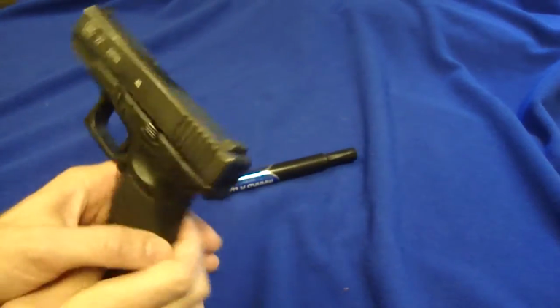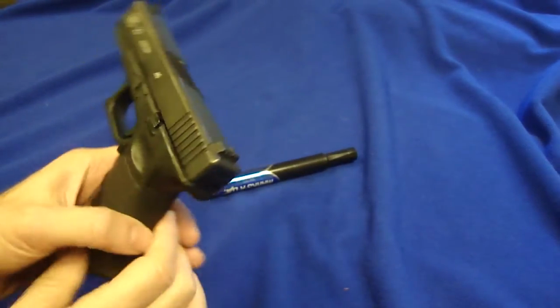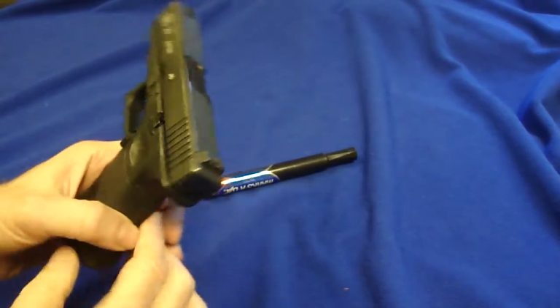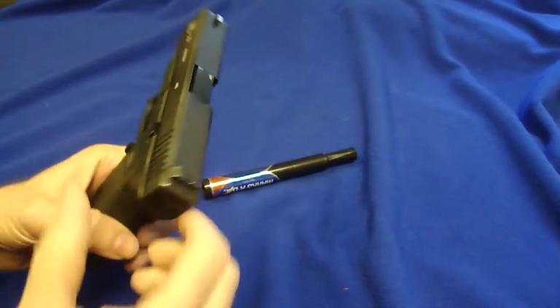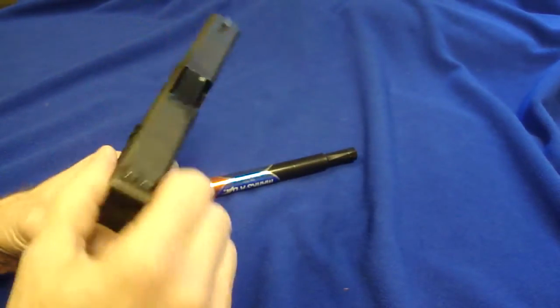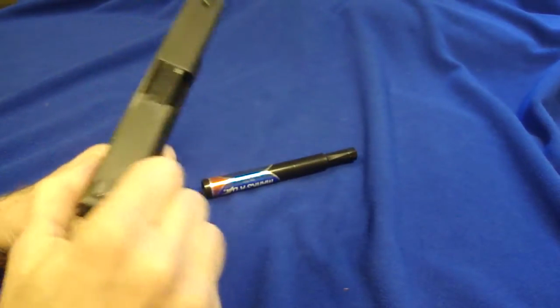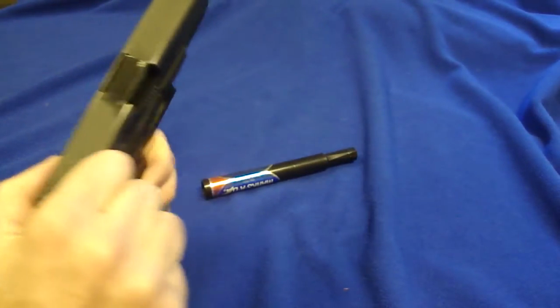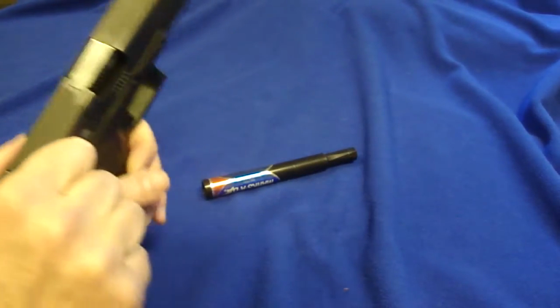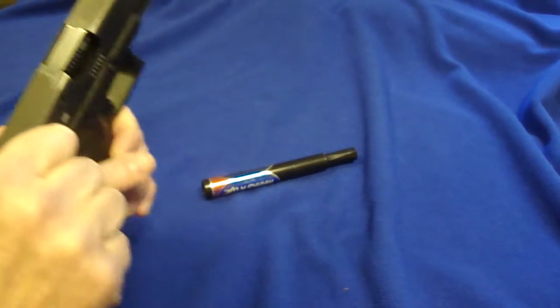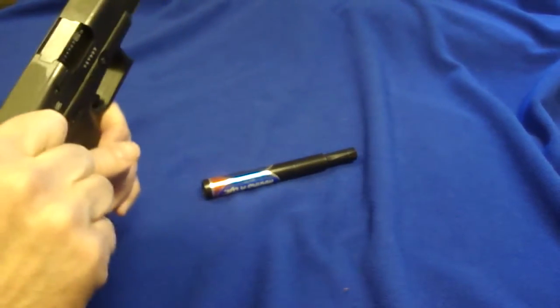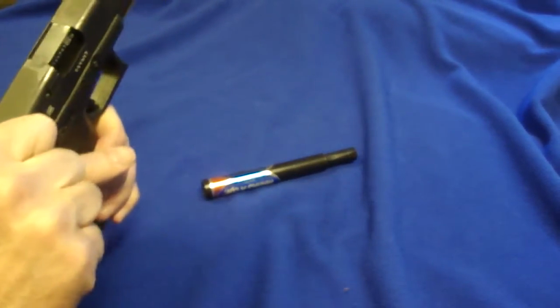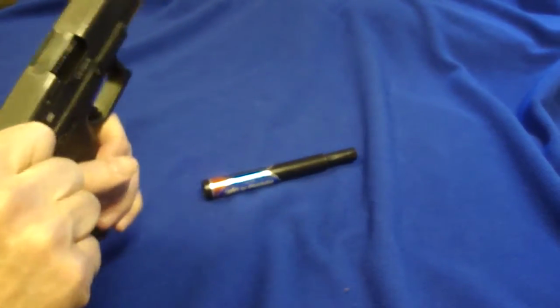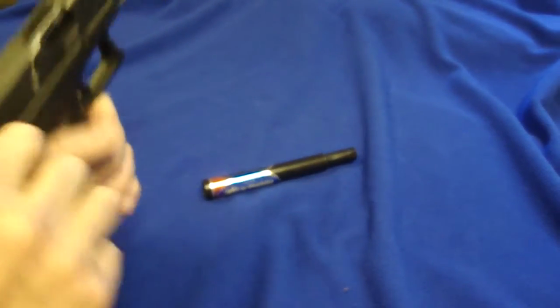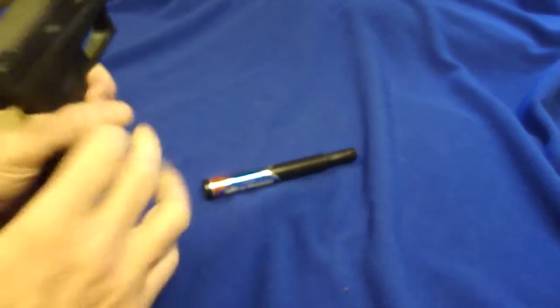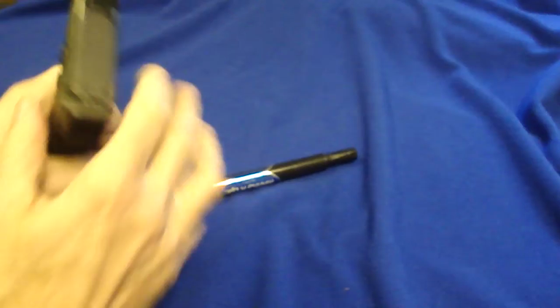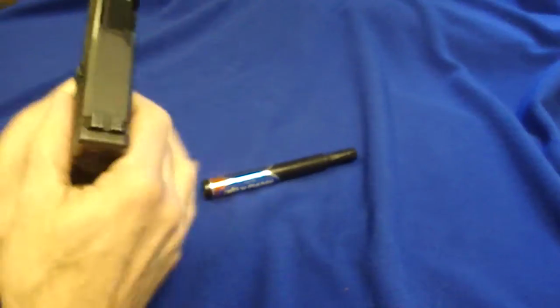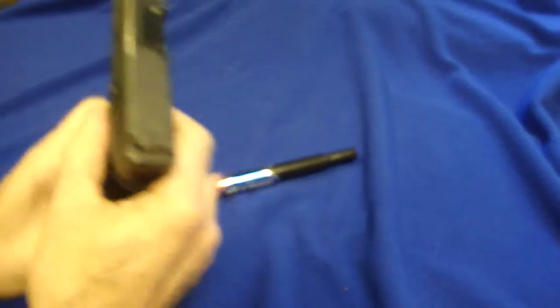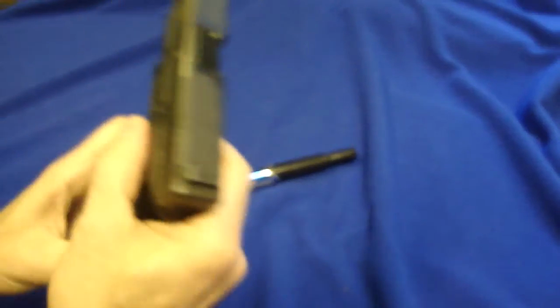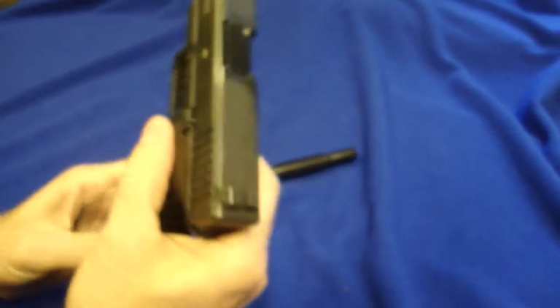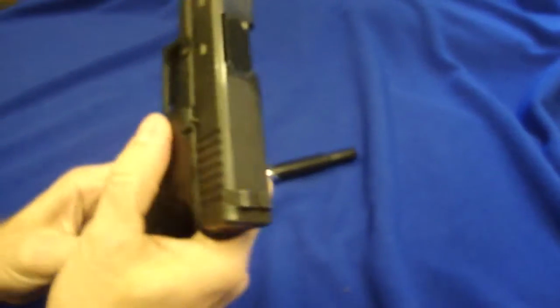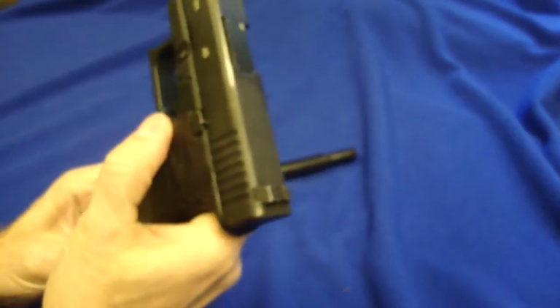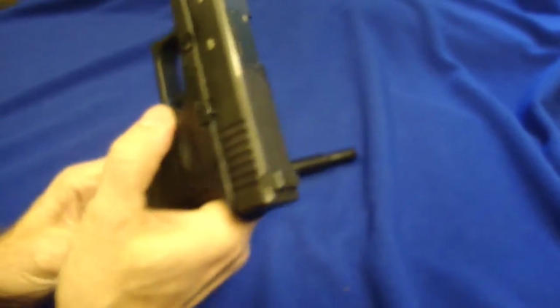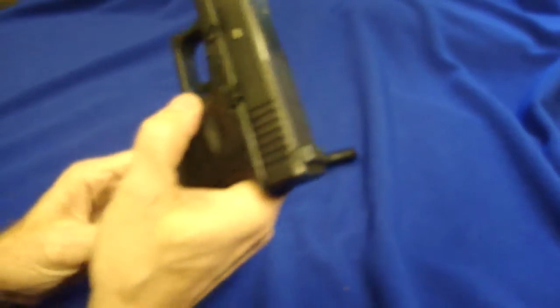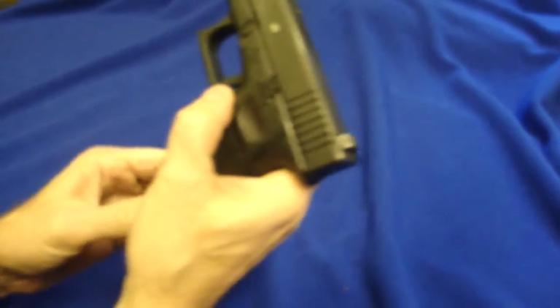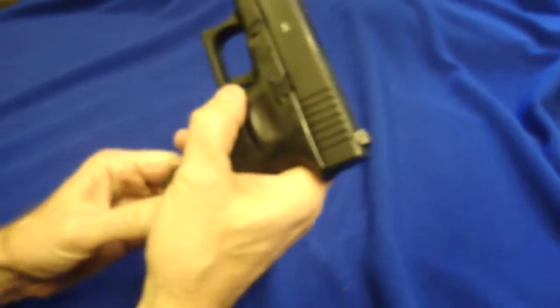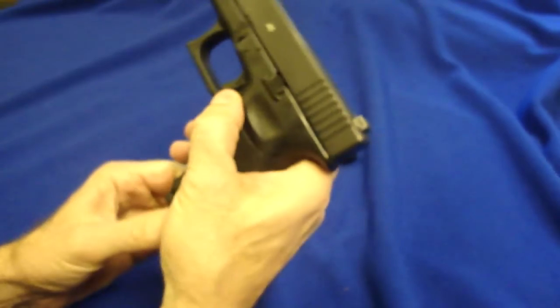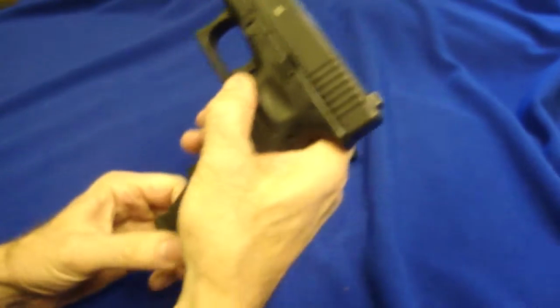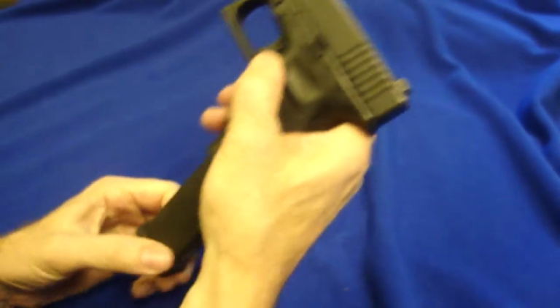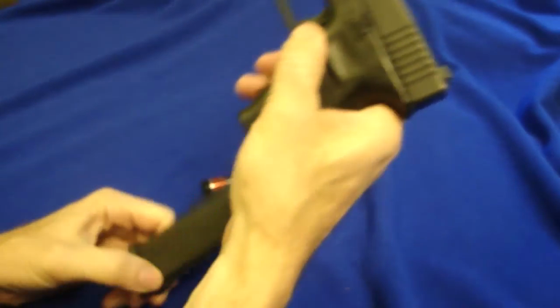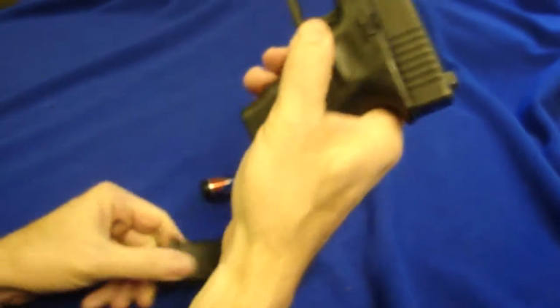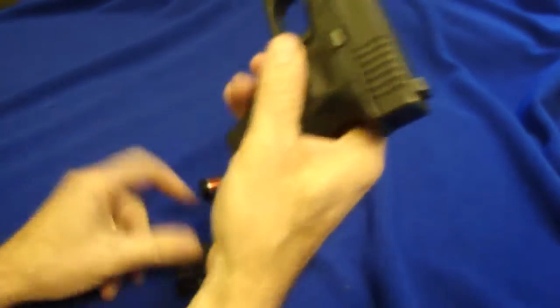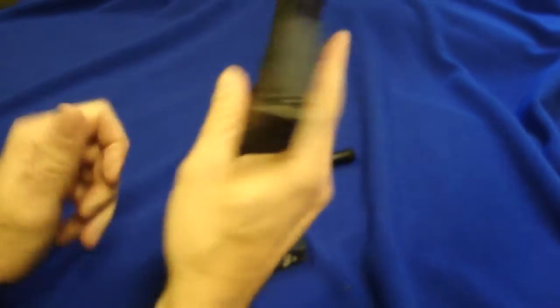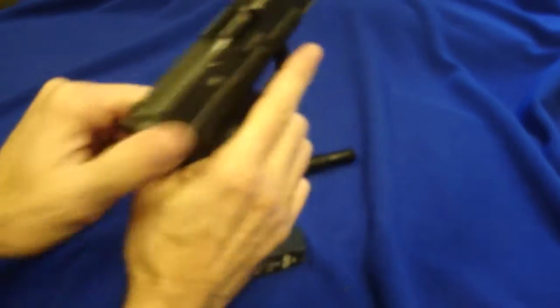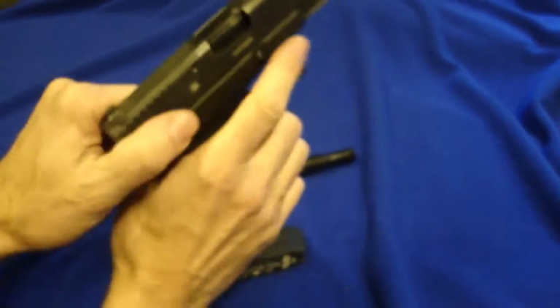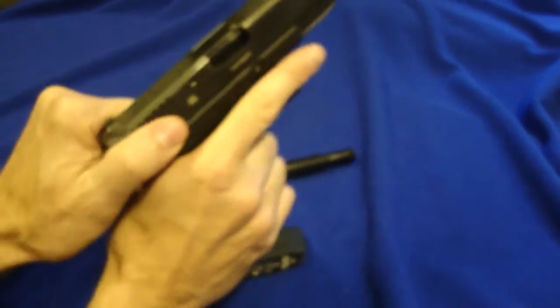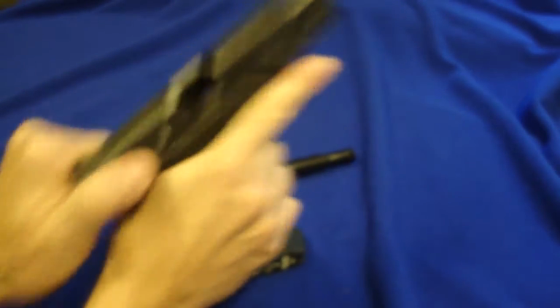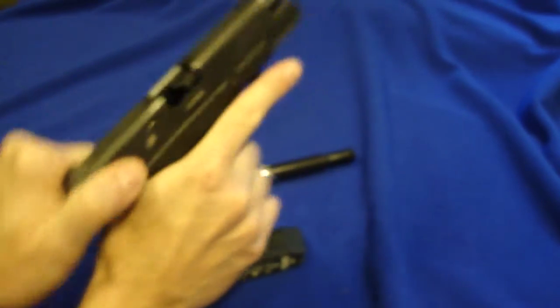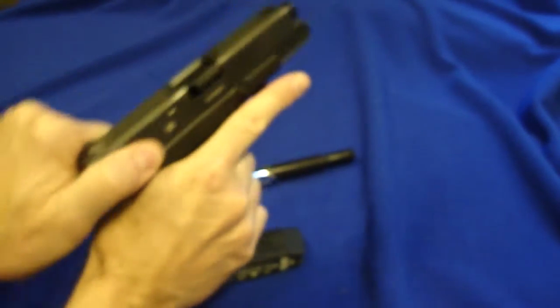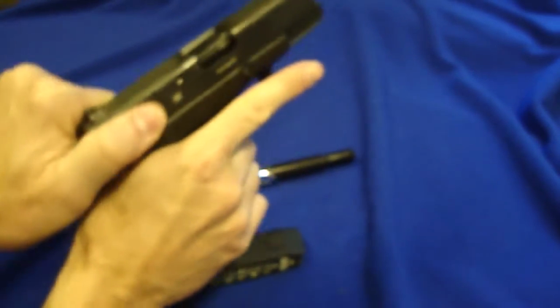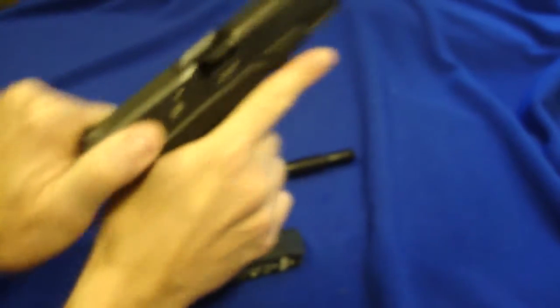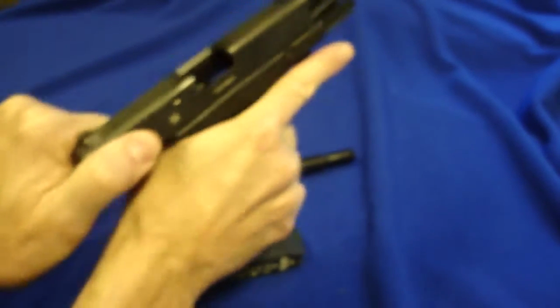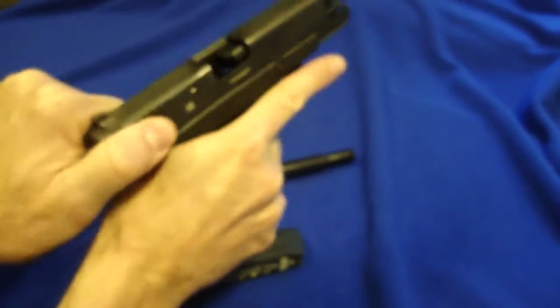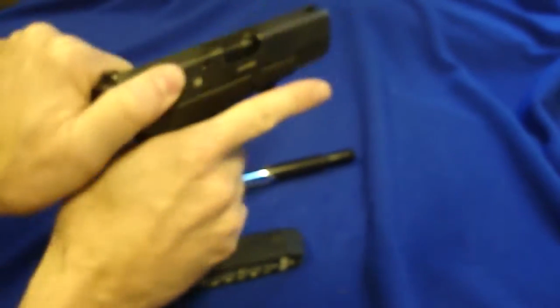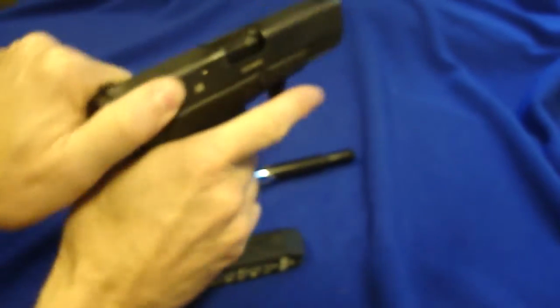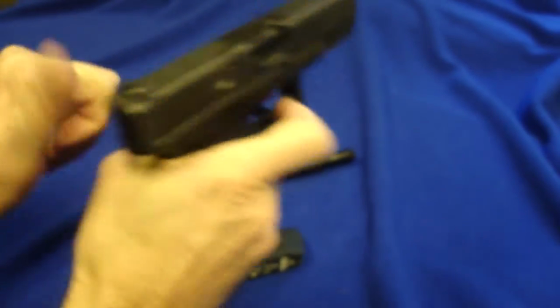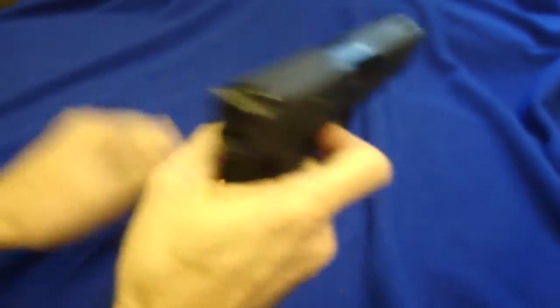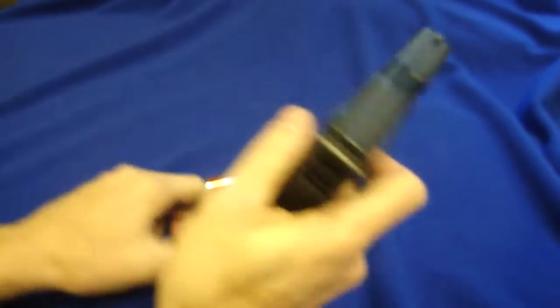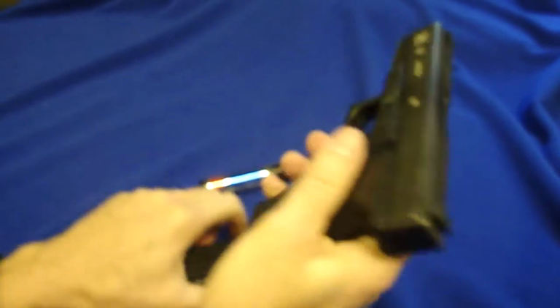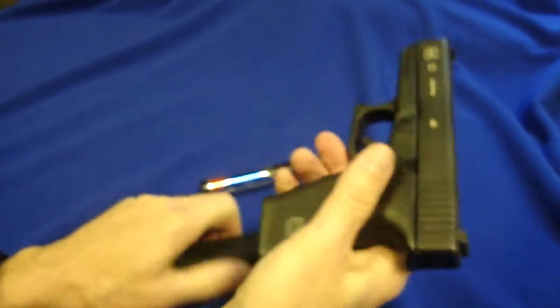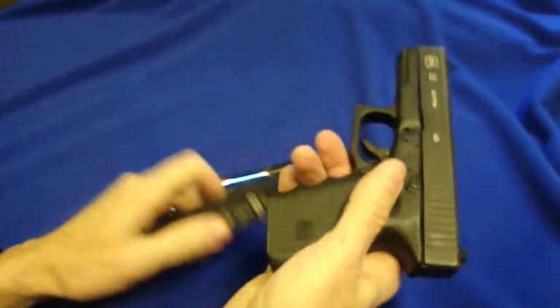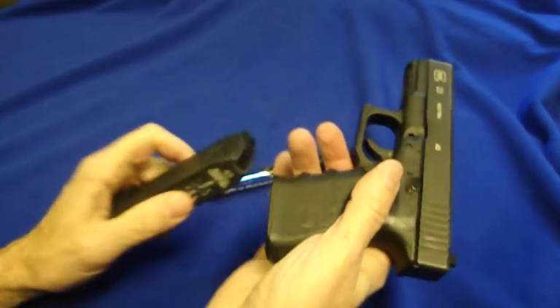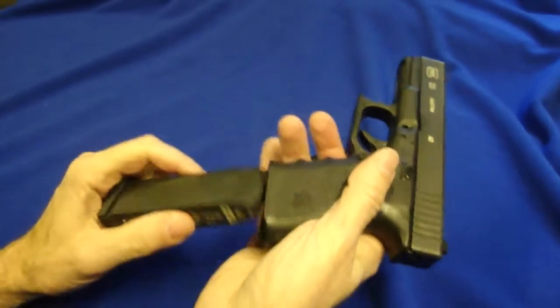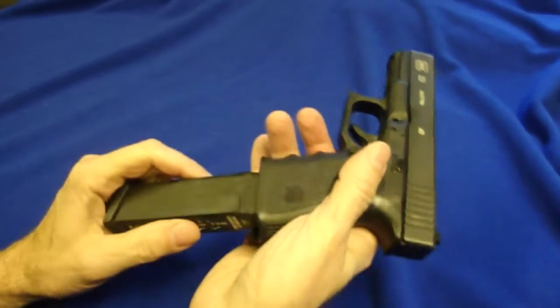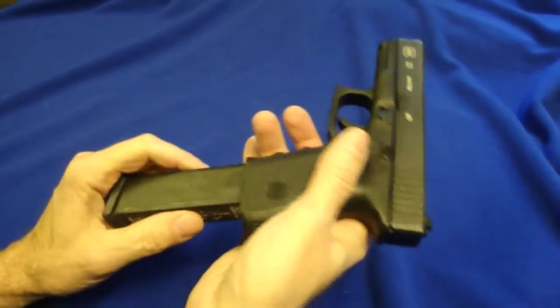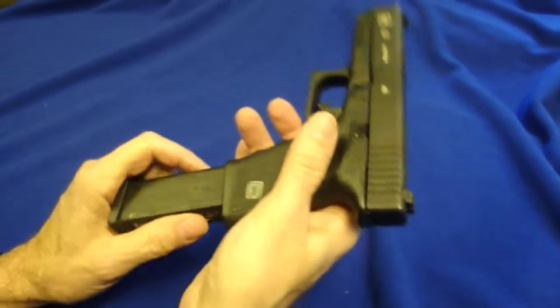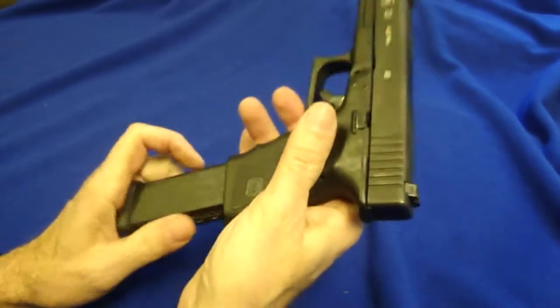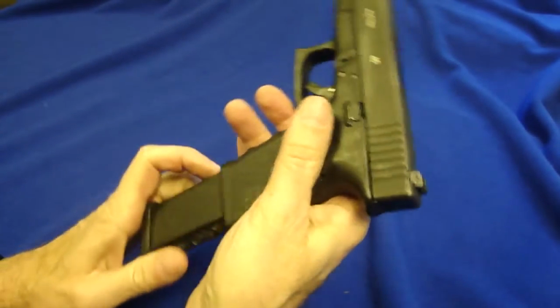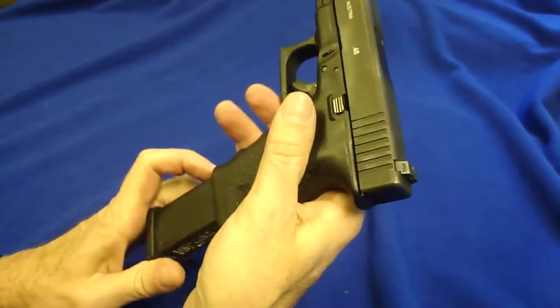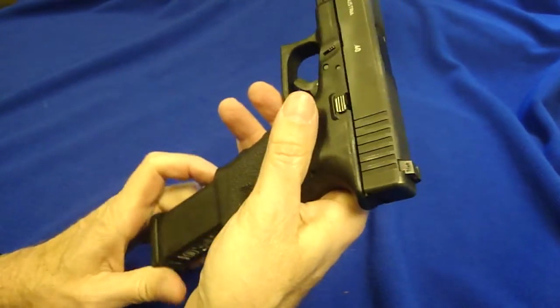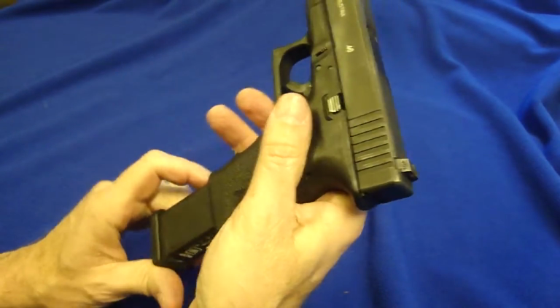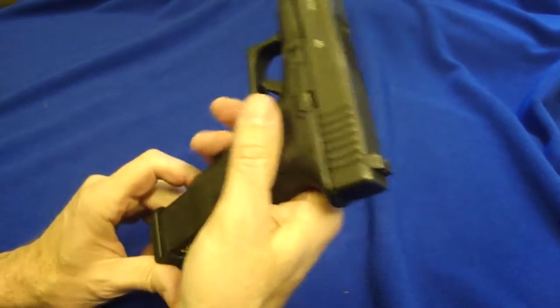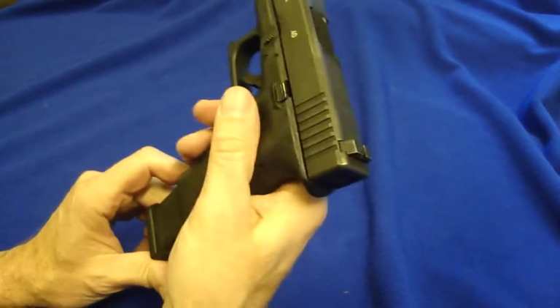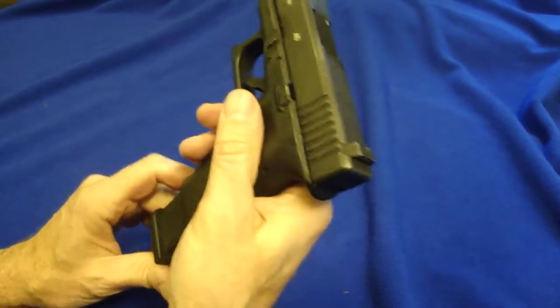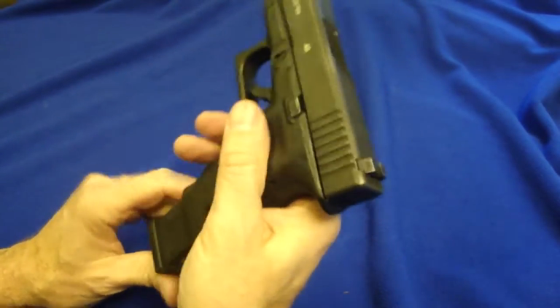First, let's safety check it. Drop the mag, check the chamber — and it's empty.